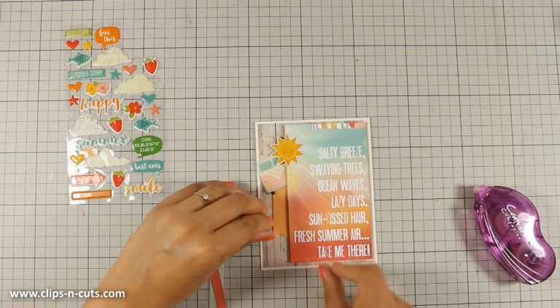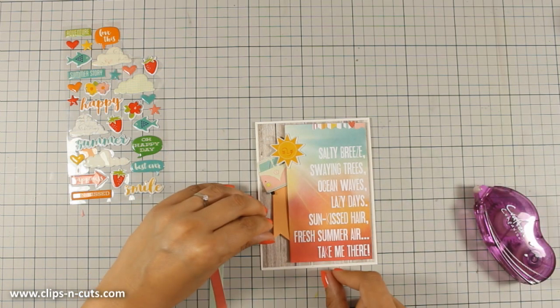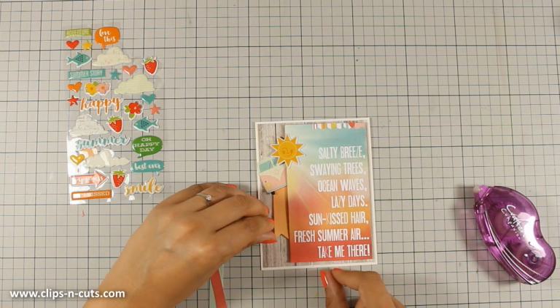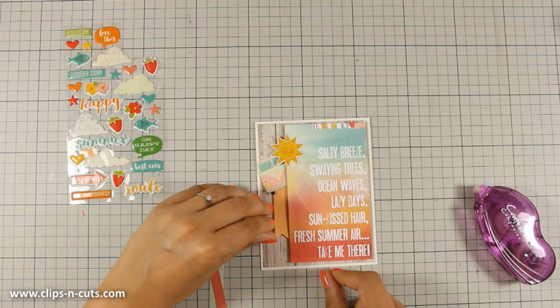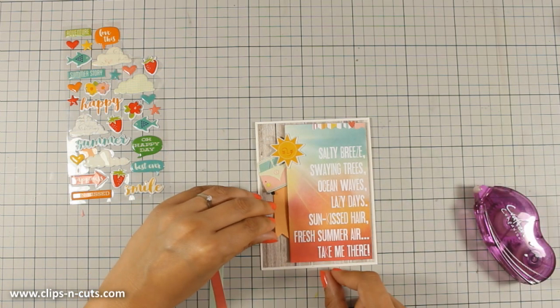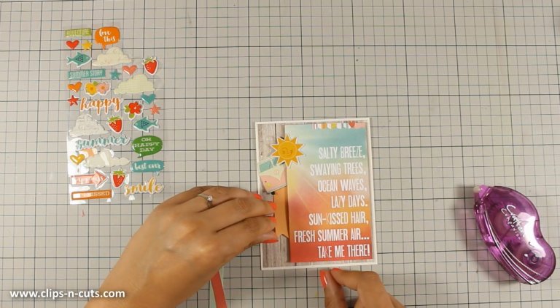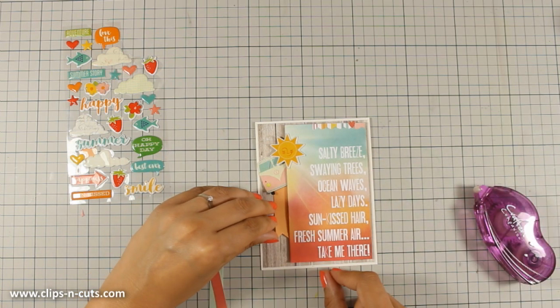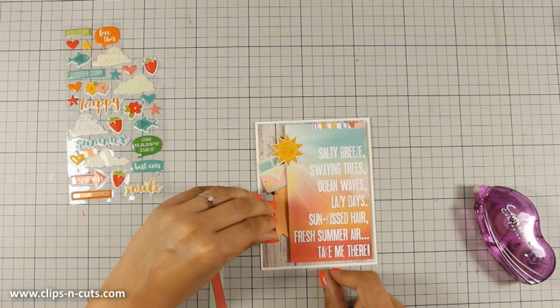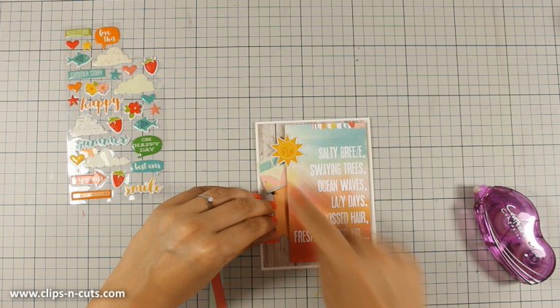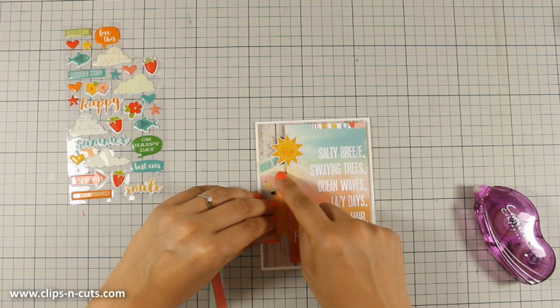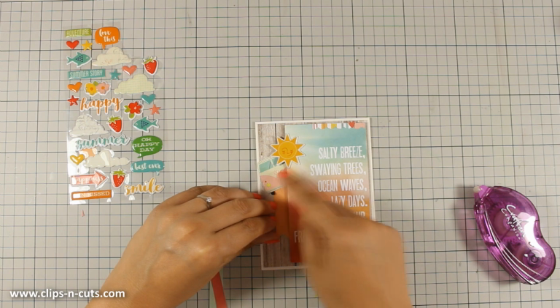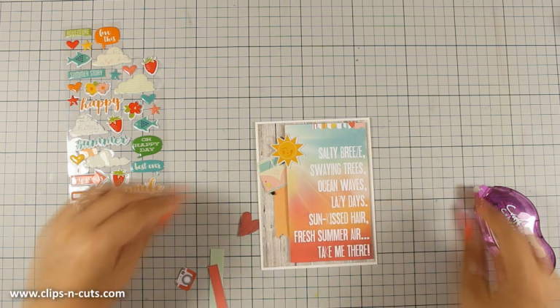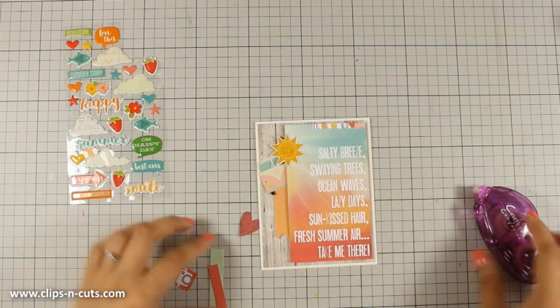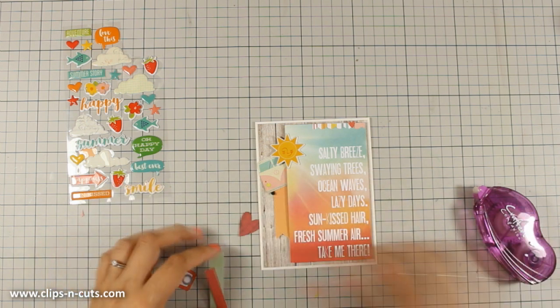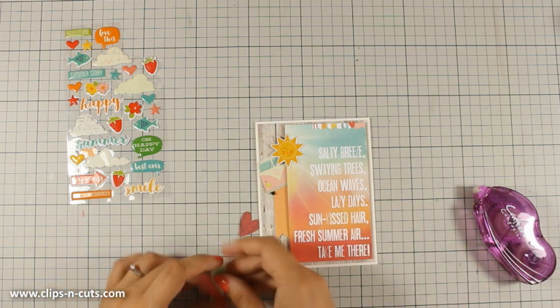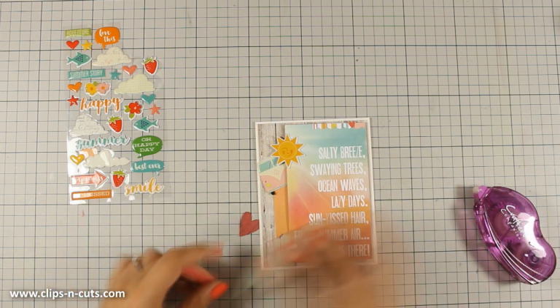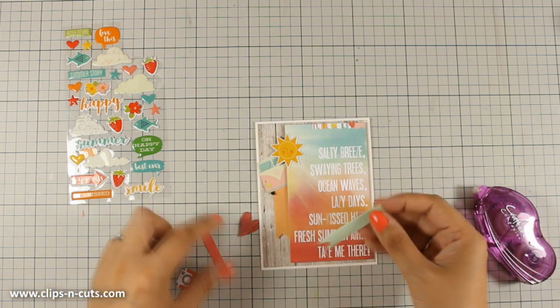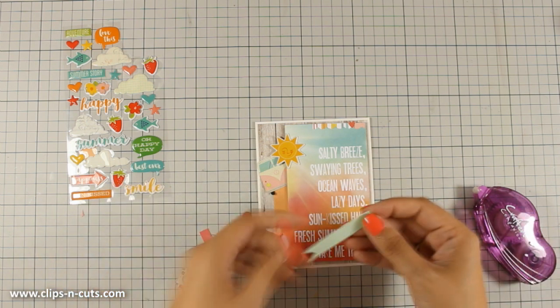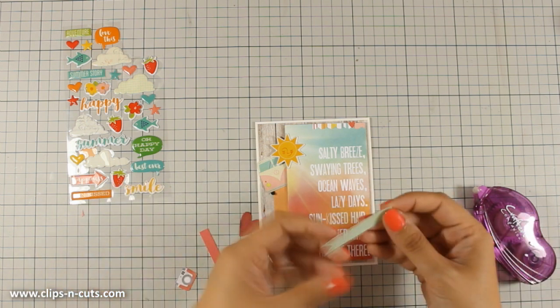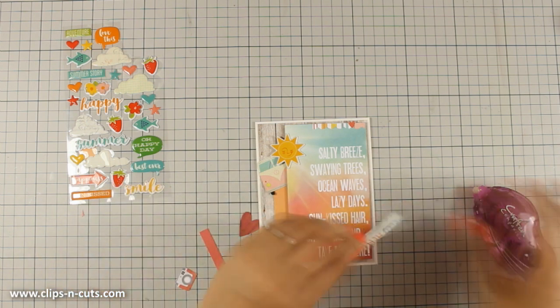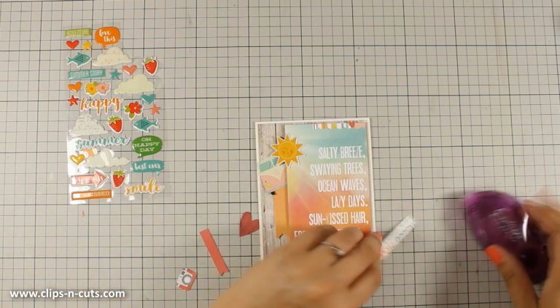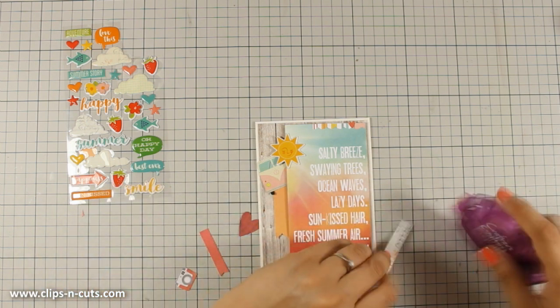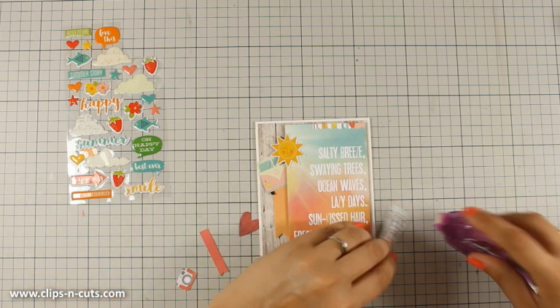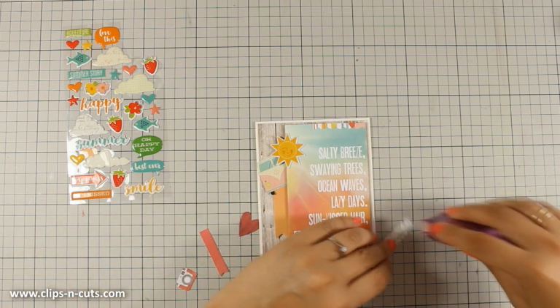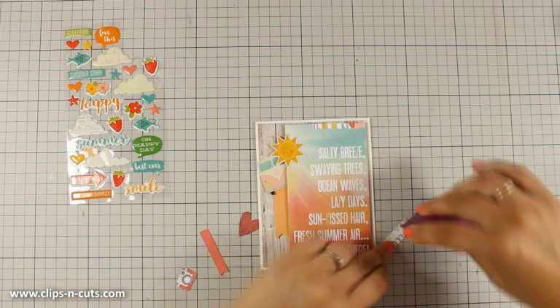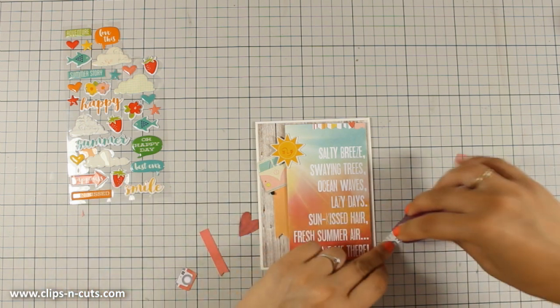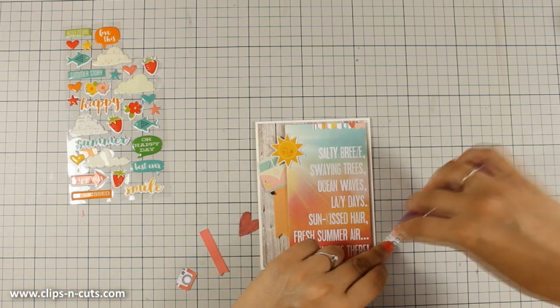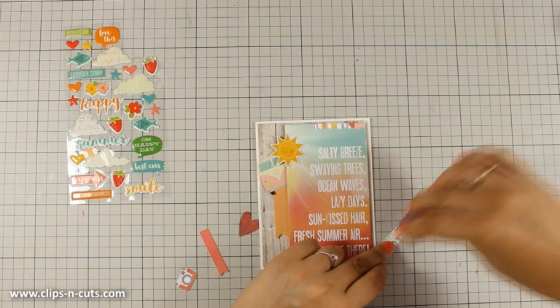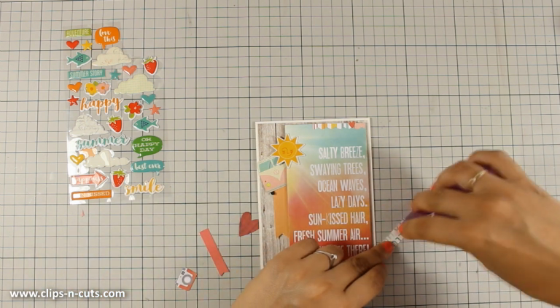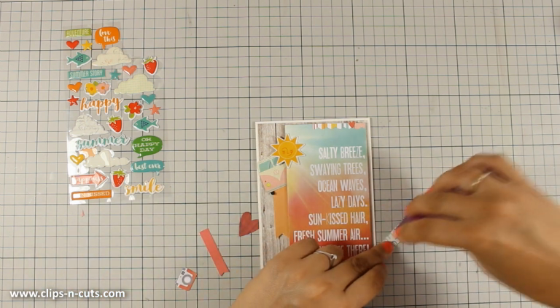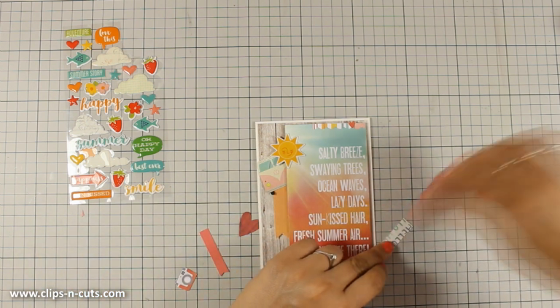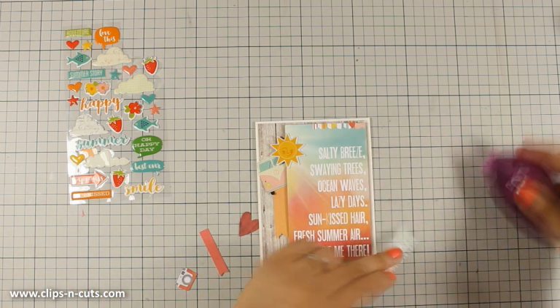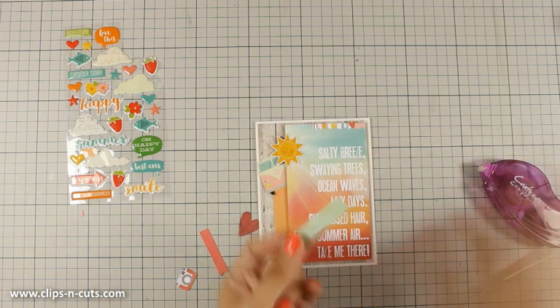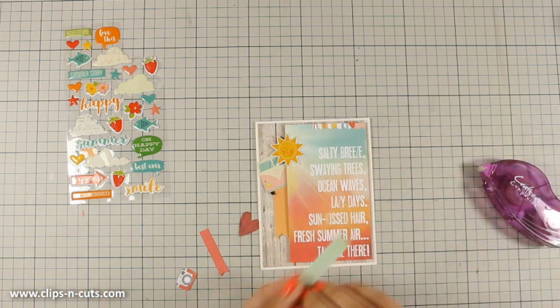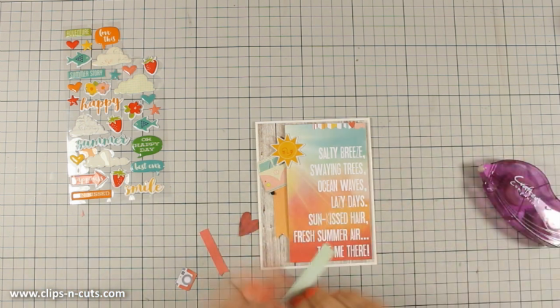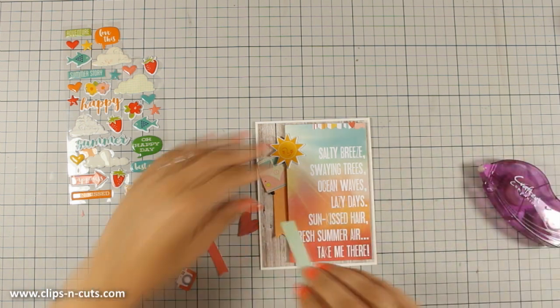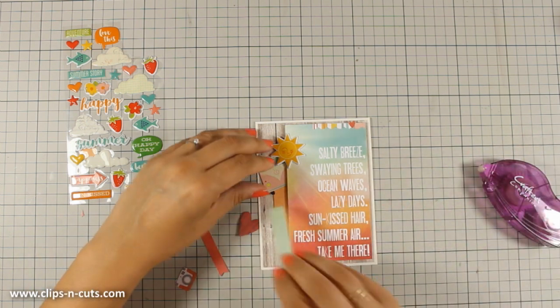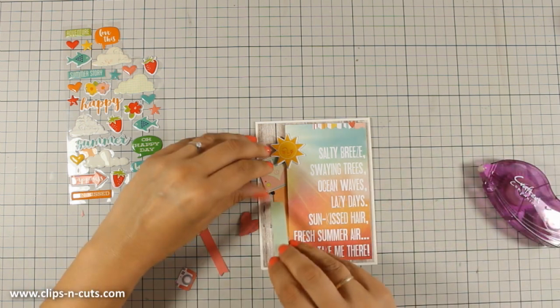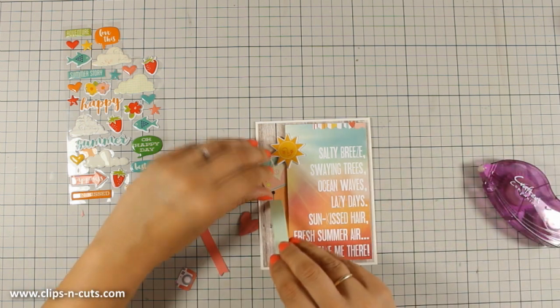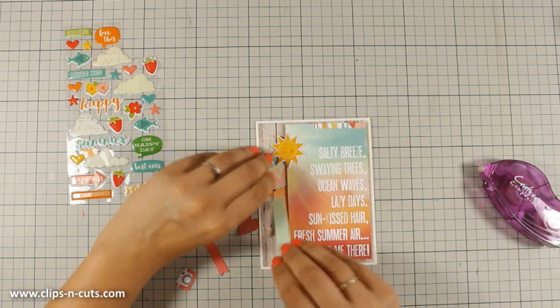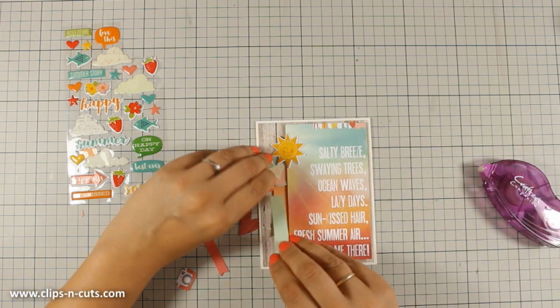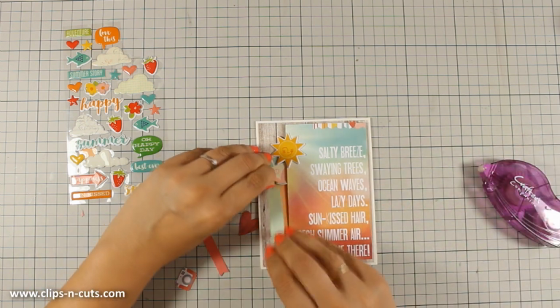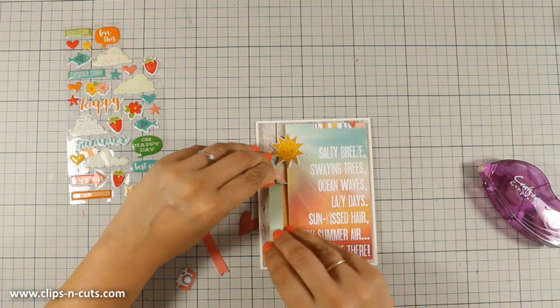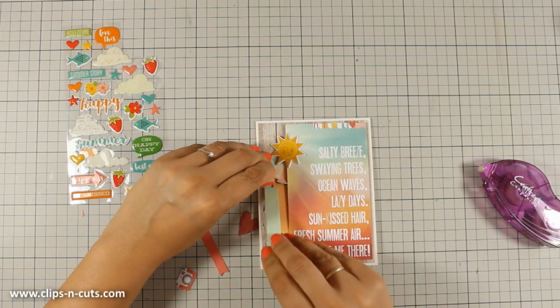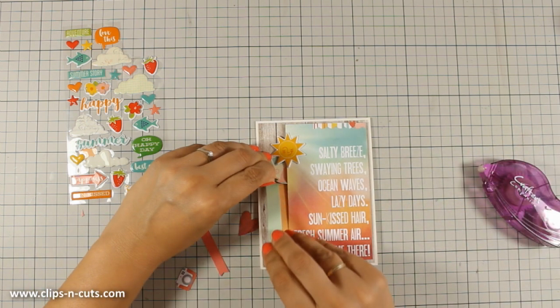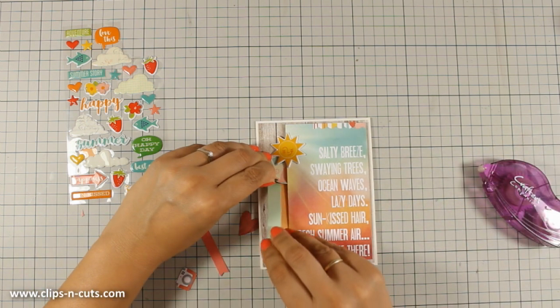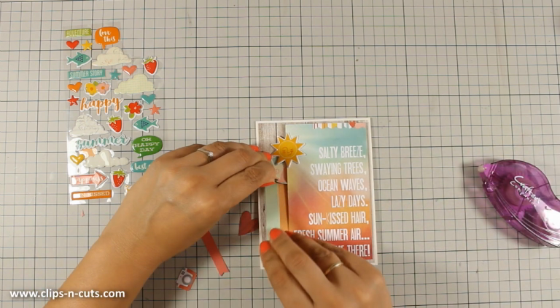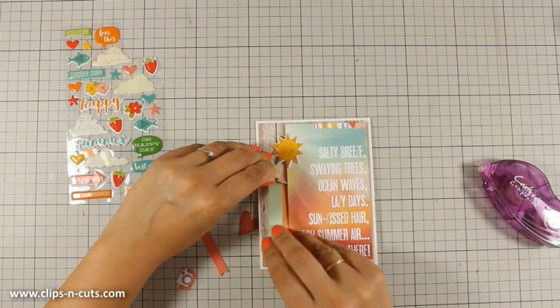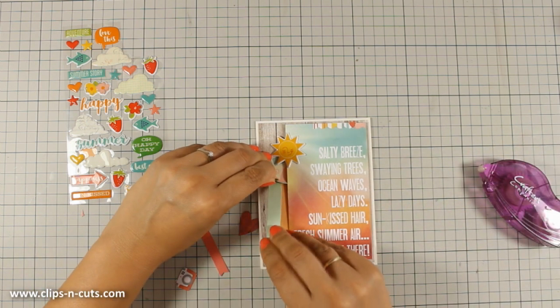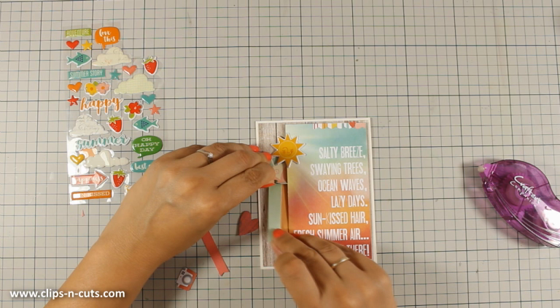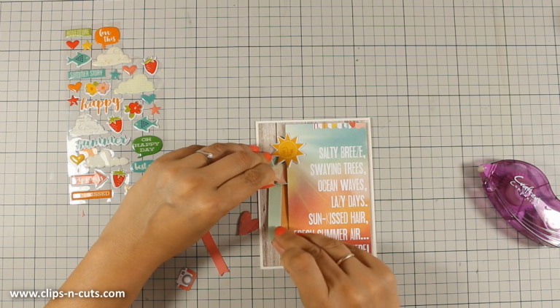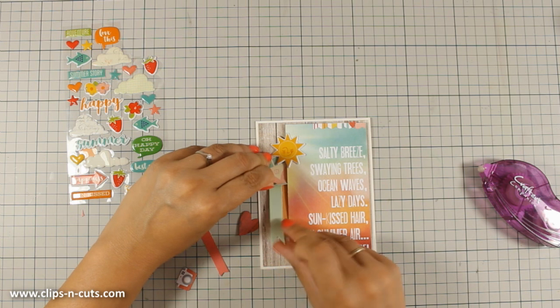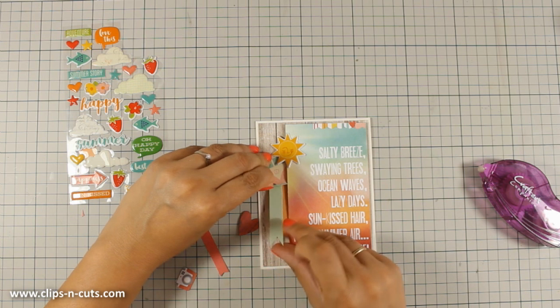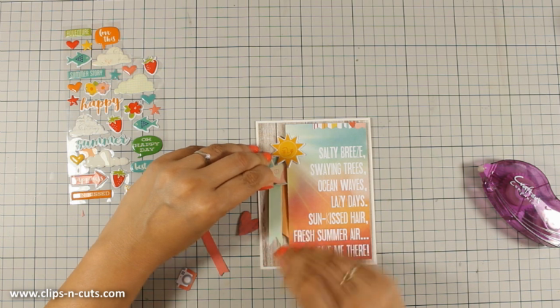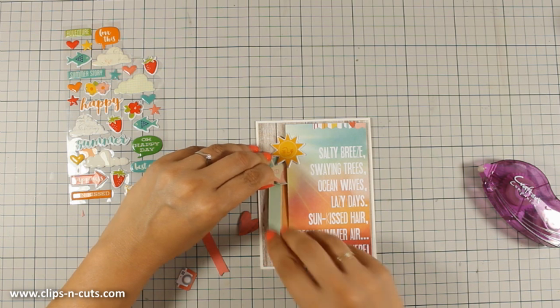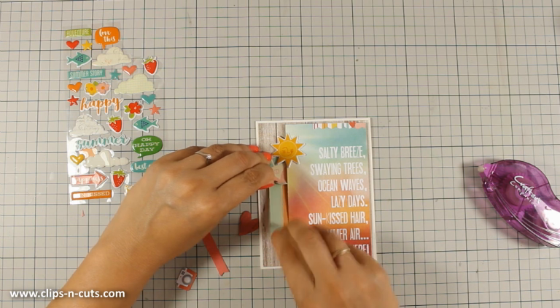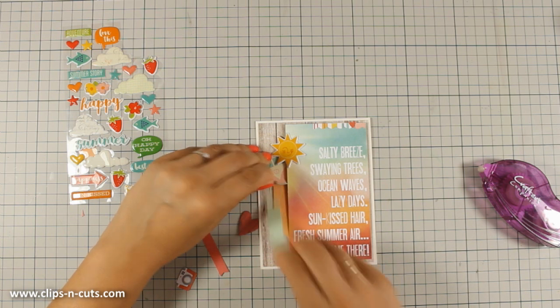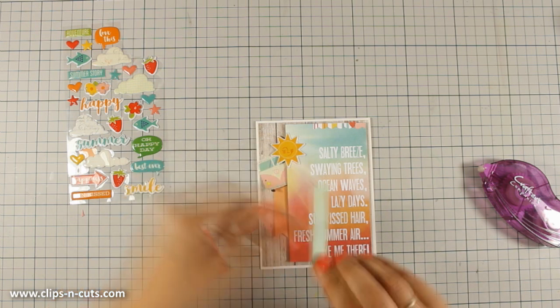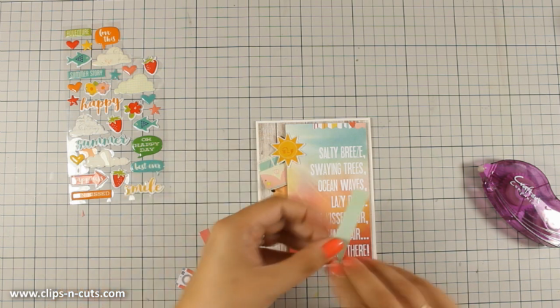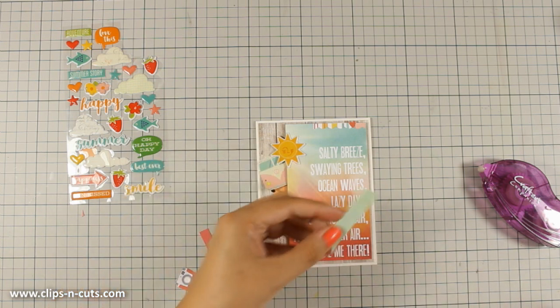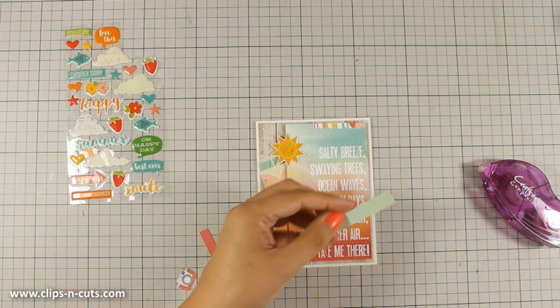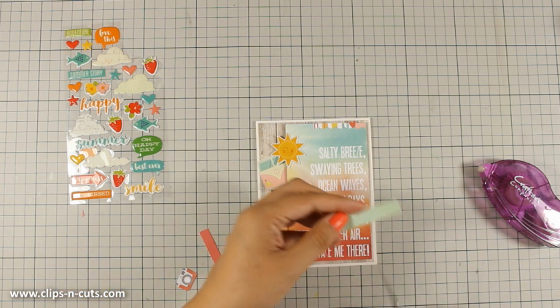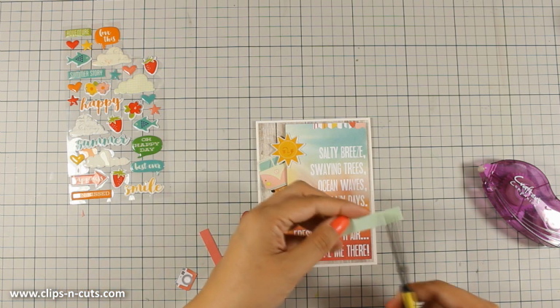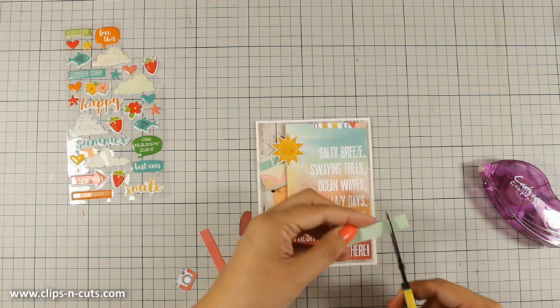So as you can see I am trying to create a cluster there to add a little bit of embellishment and a lot of interest to my card.